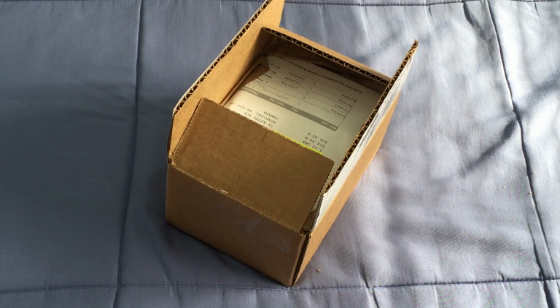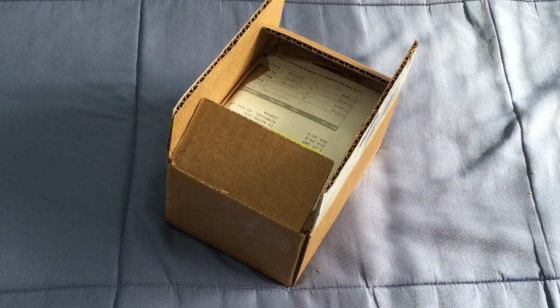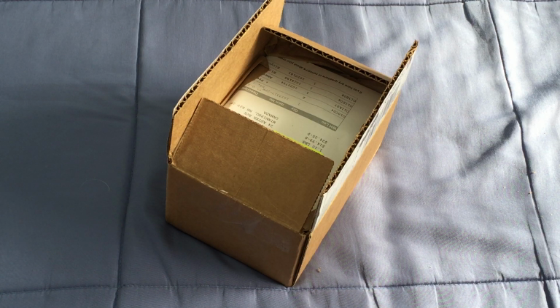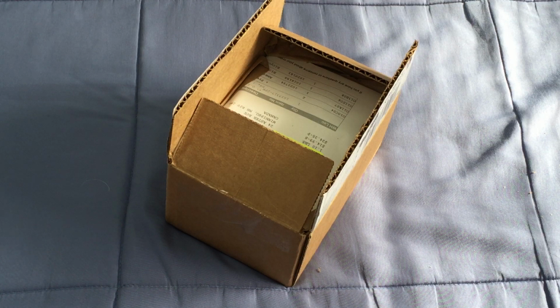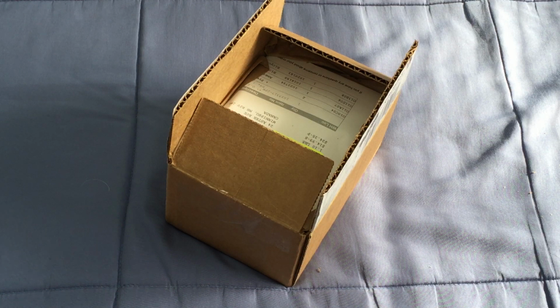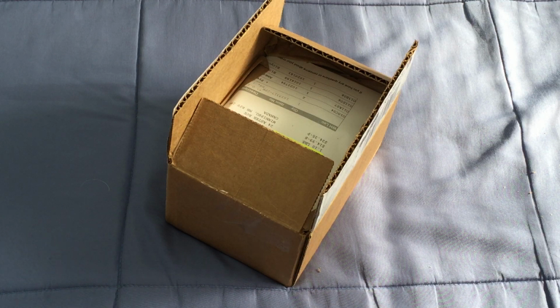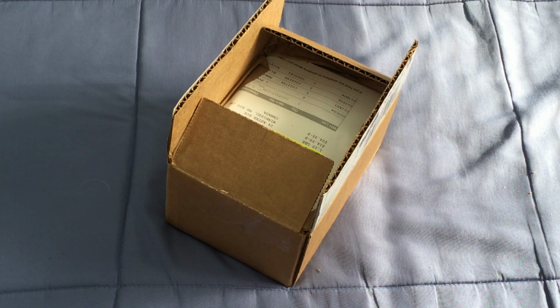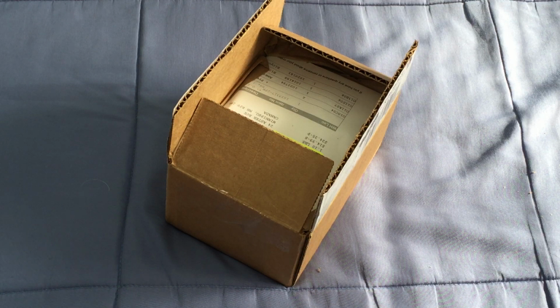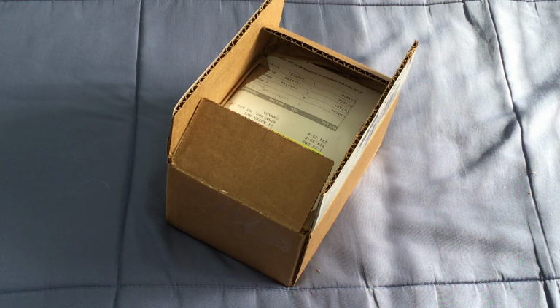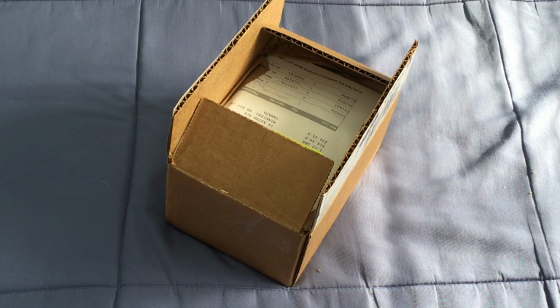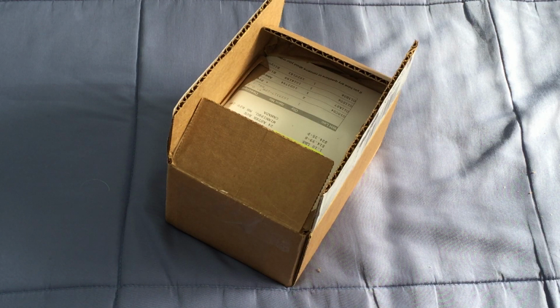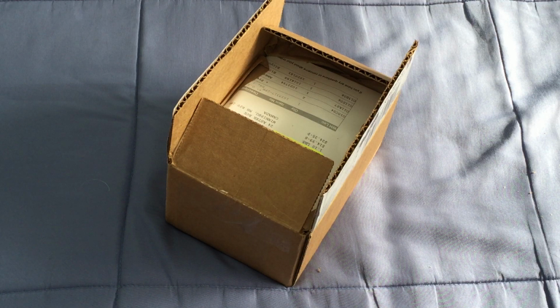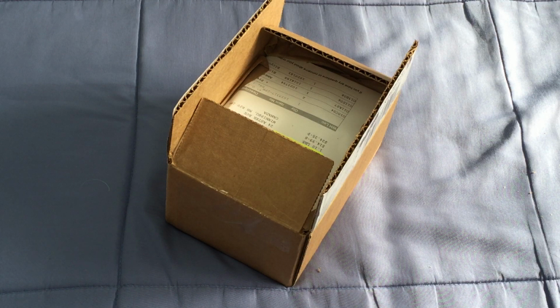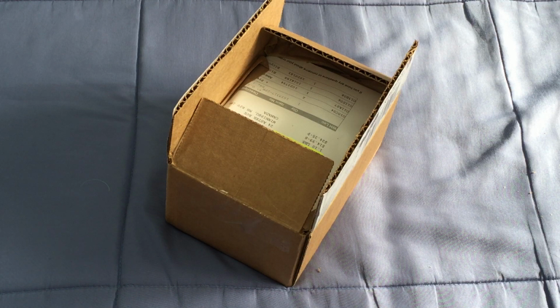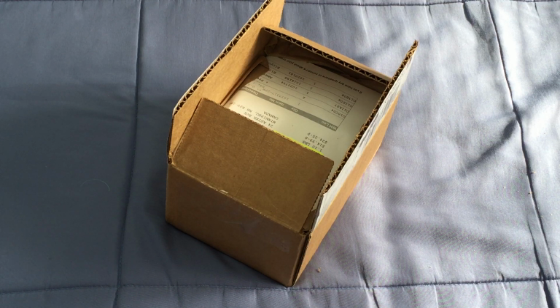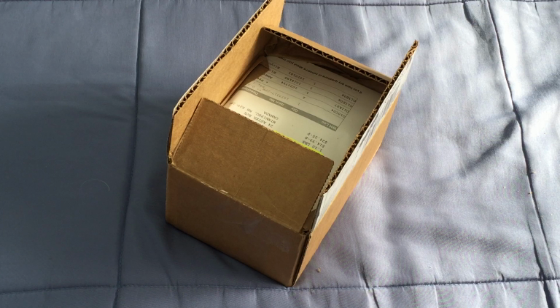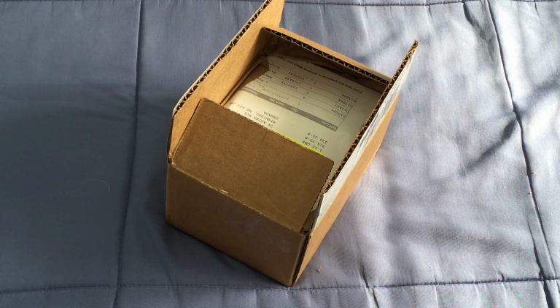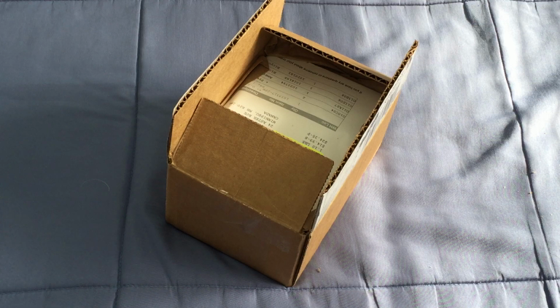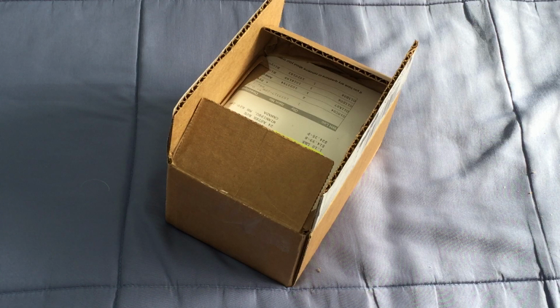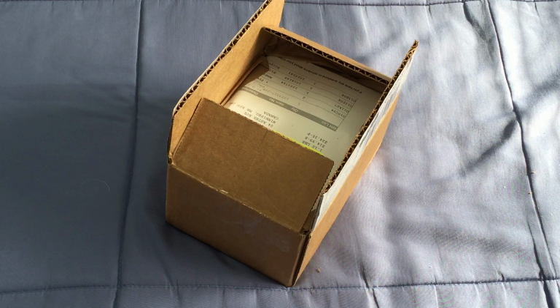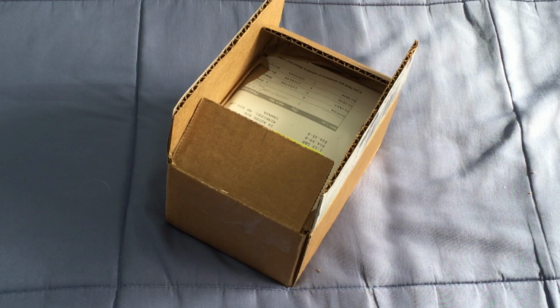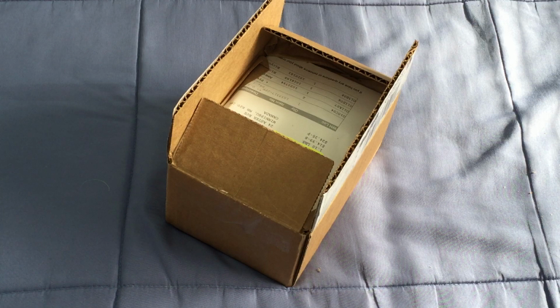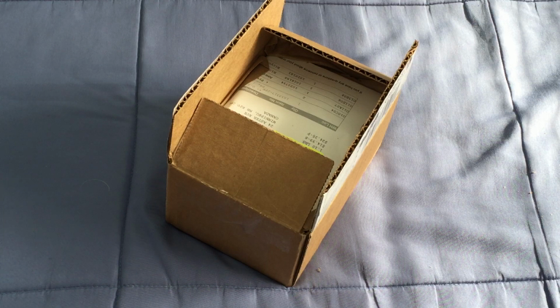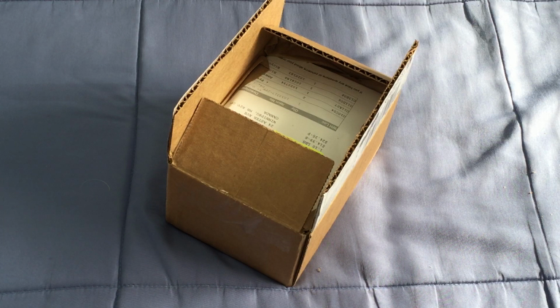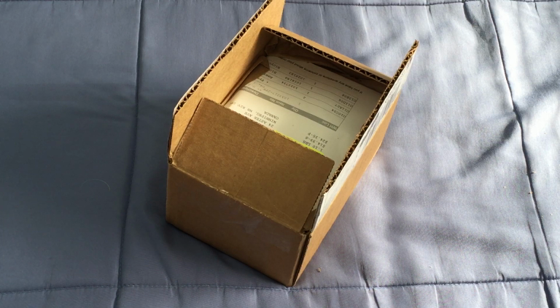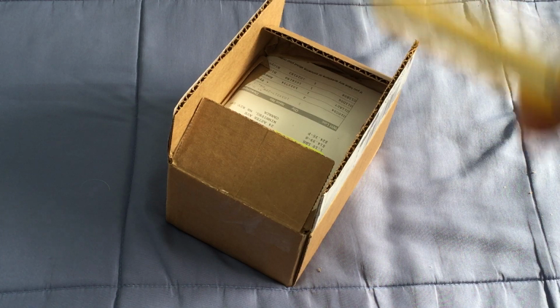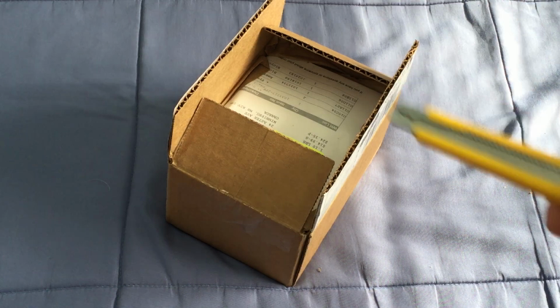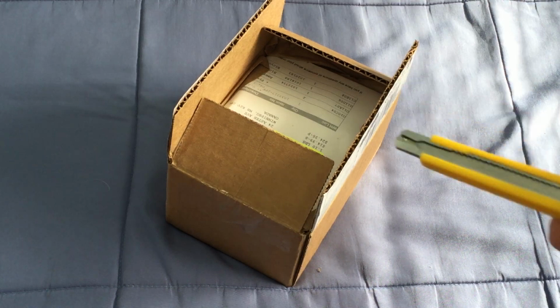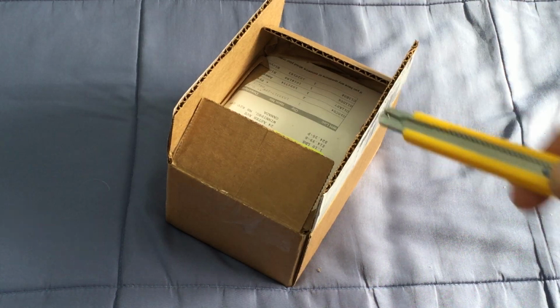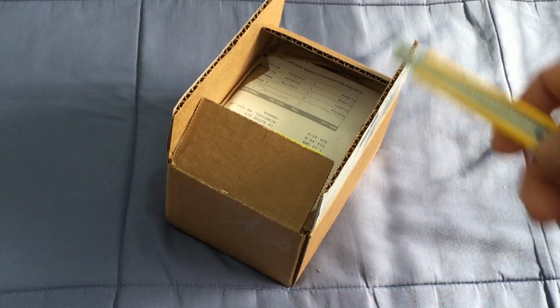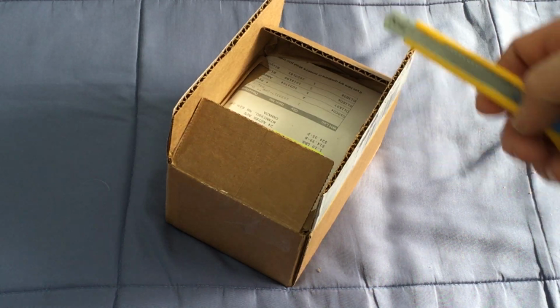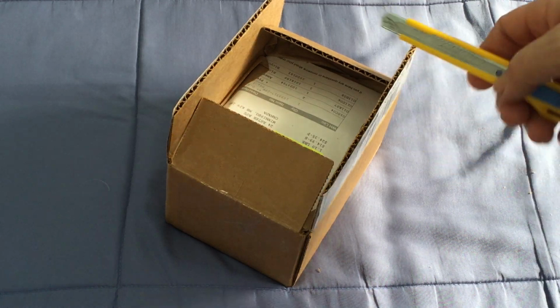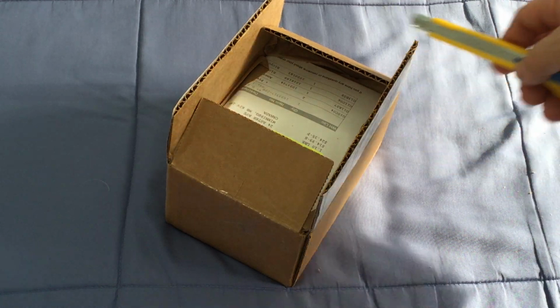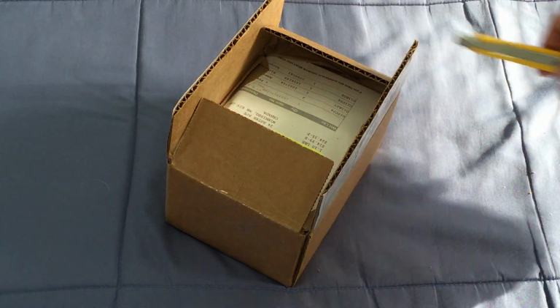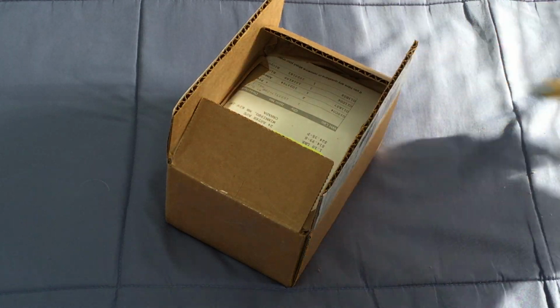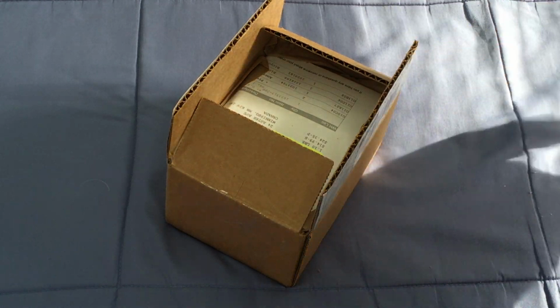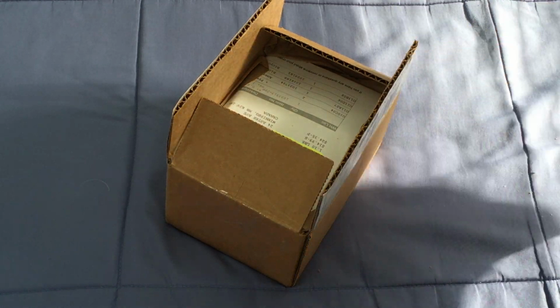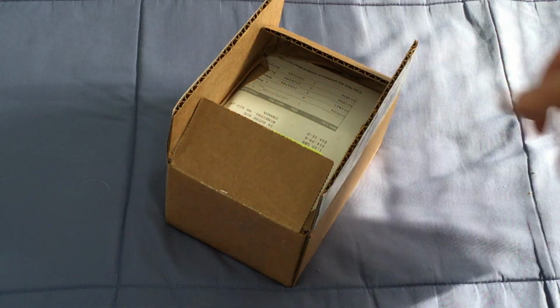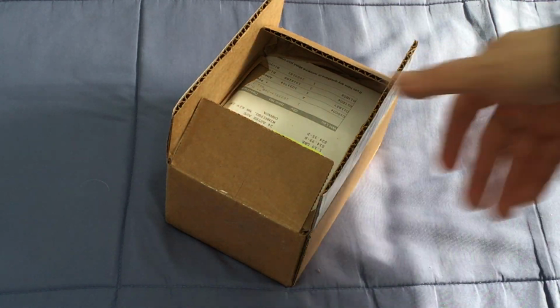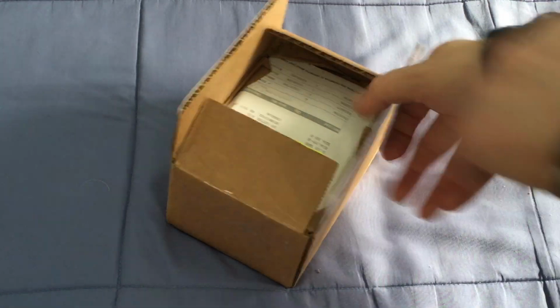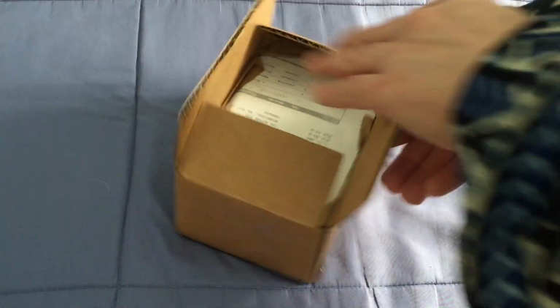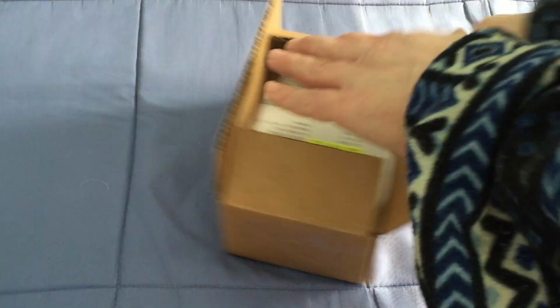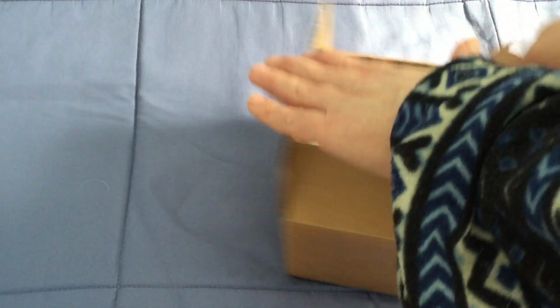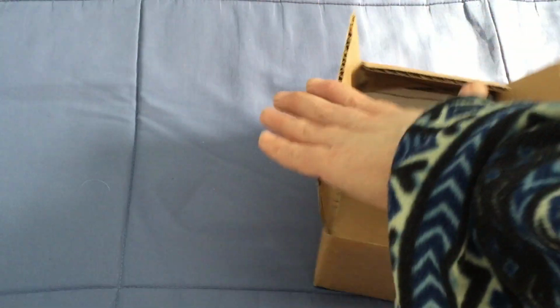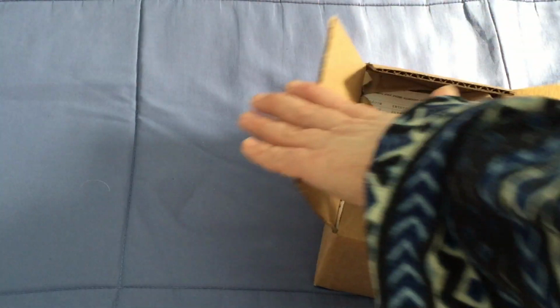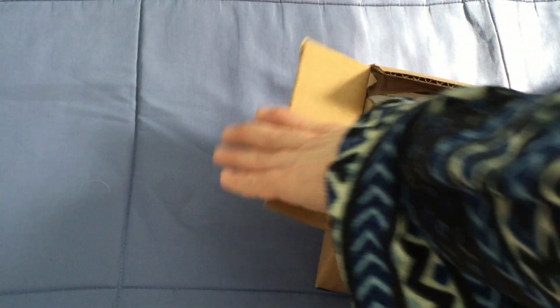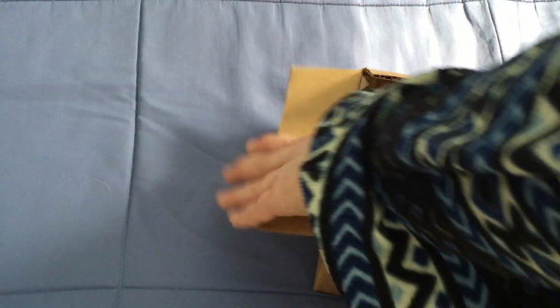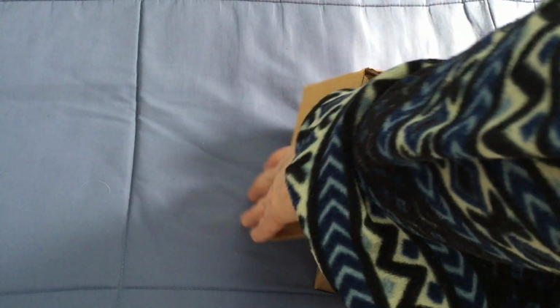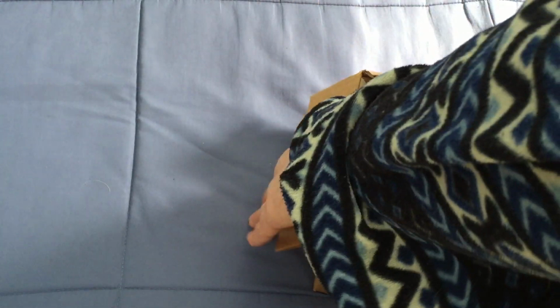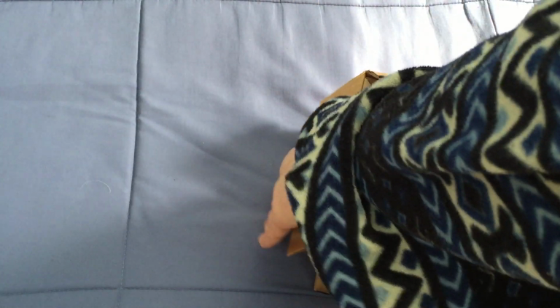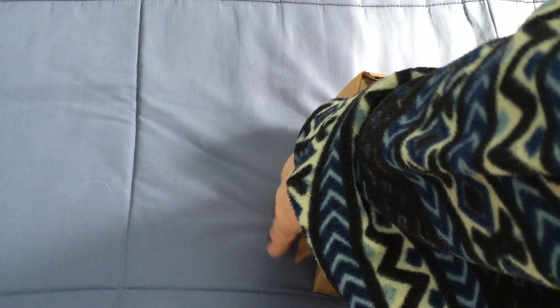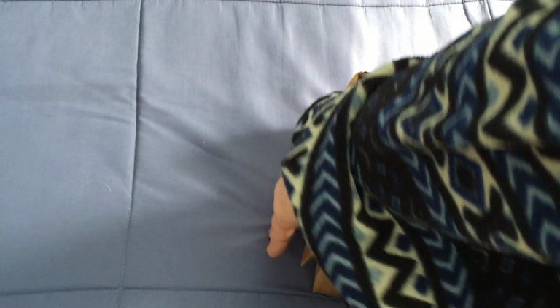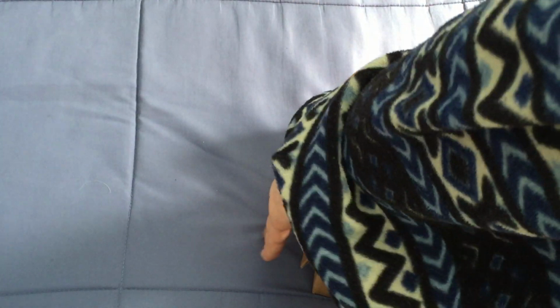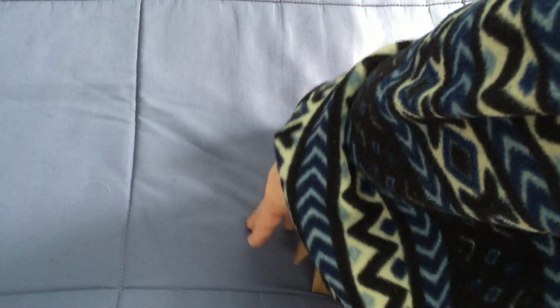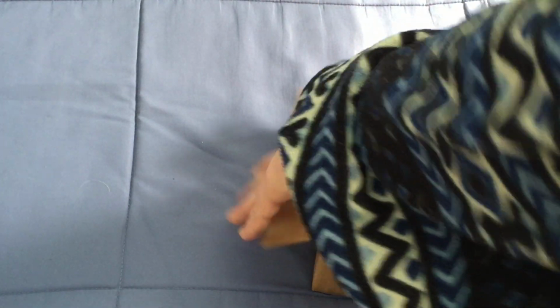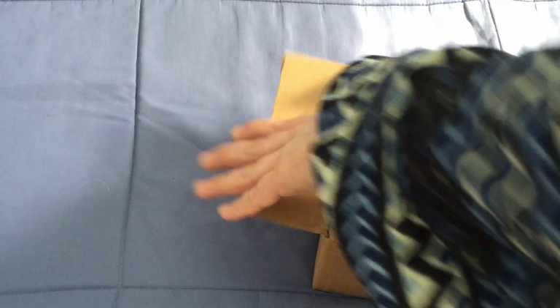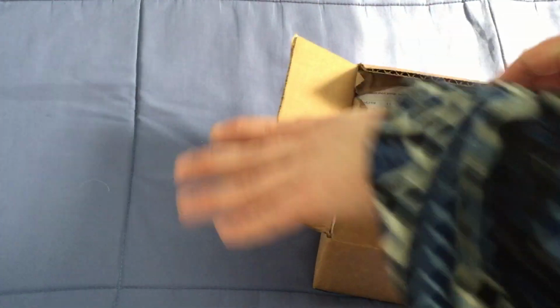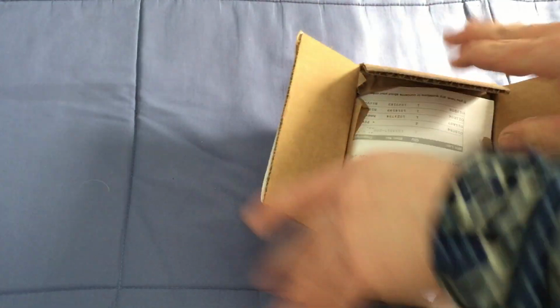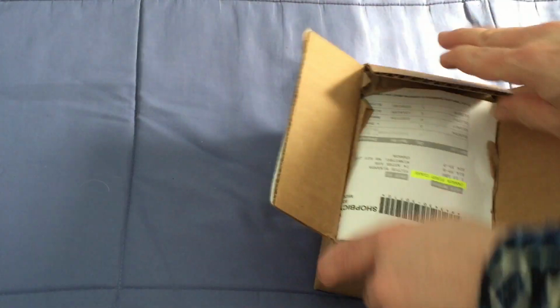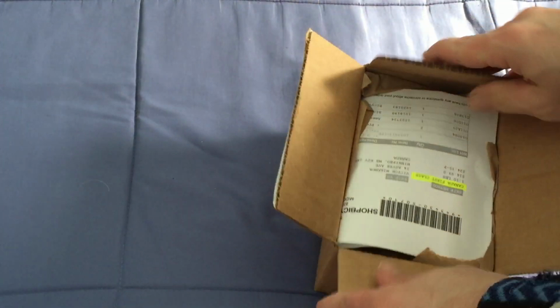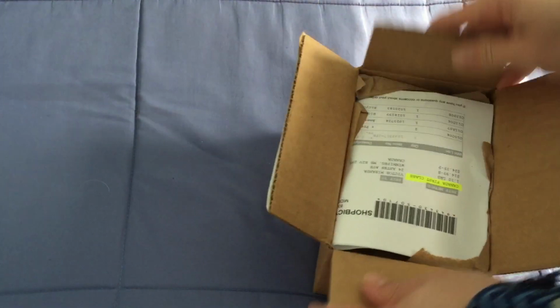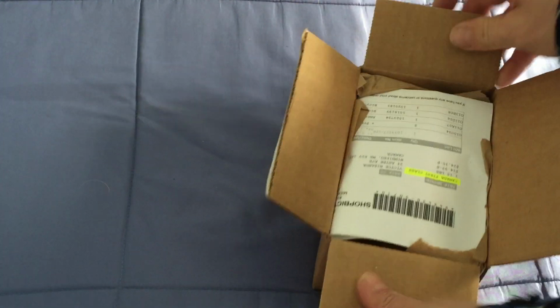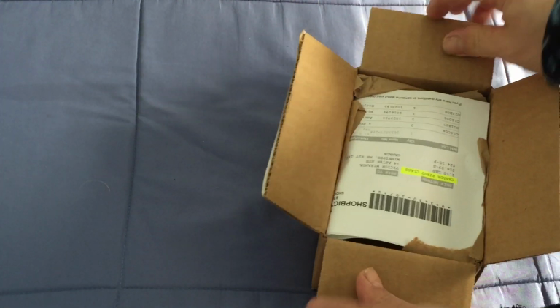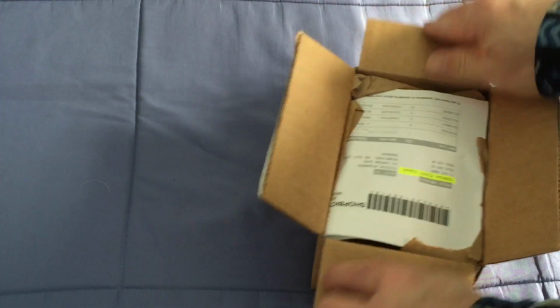But anyways, this is from BicycleCards.com, VSBC.